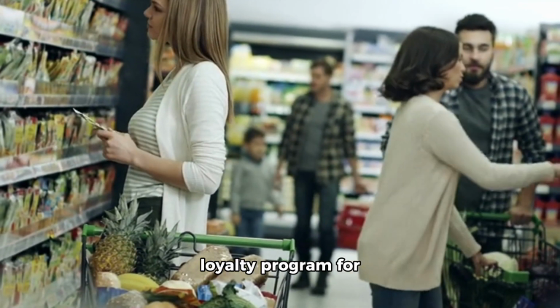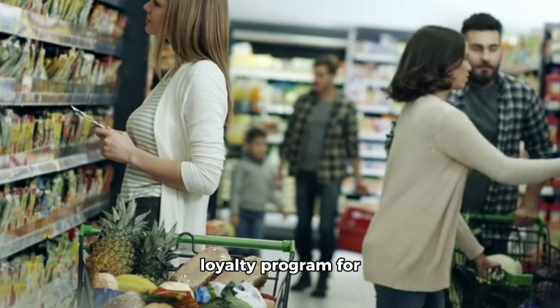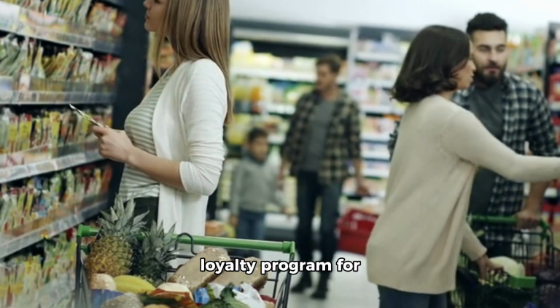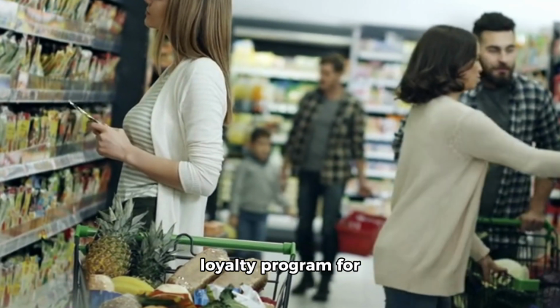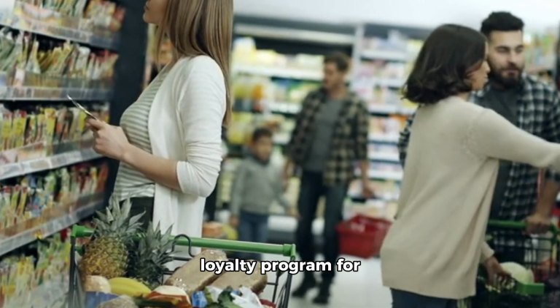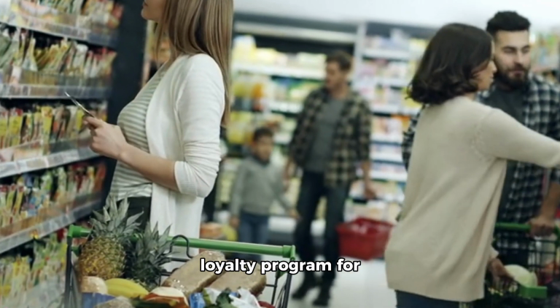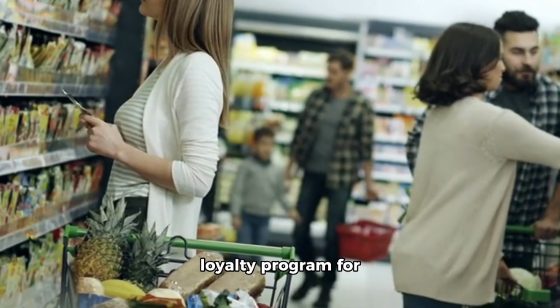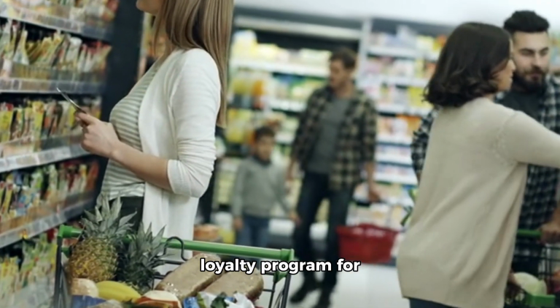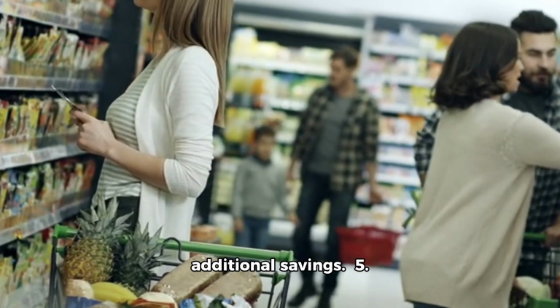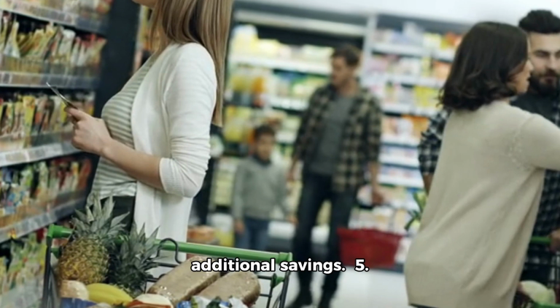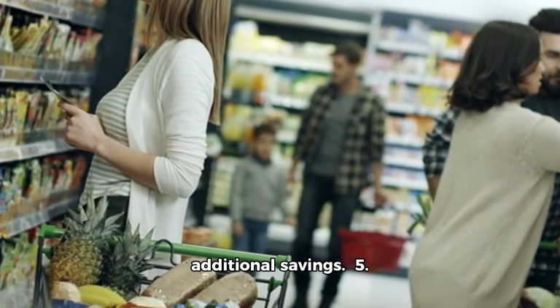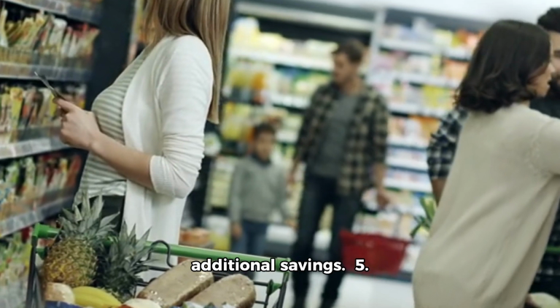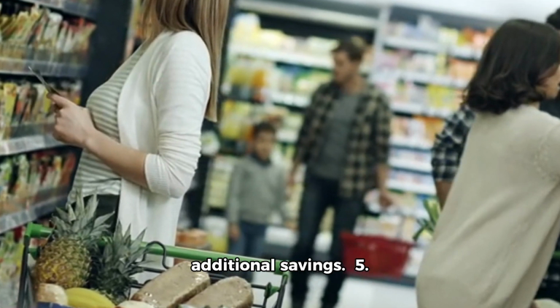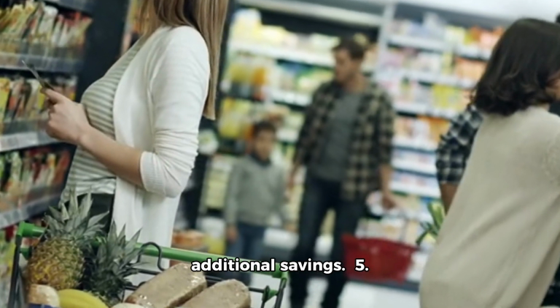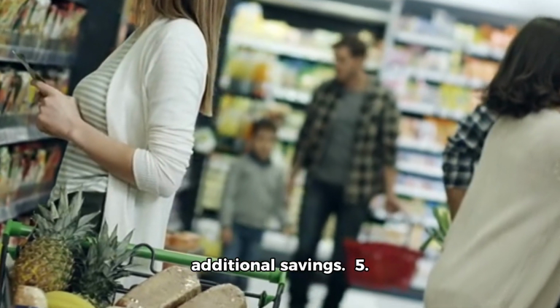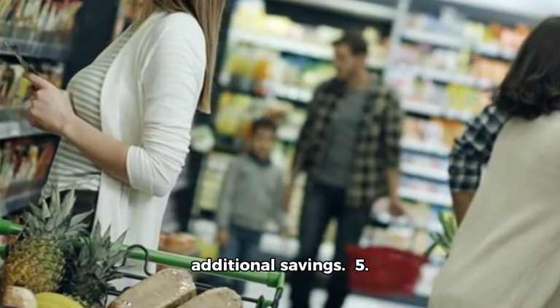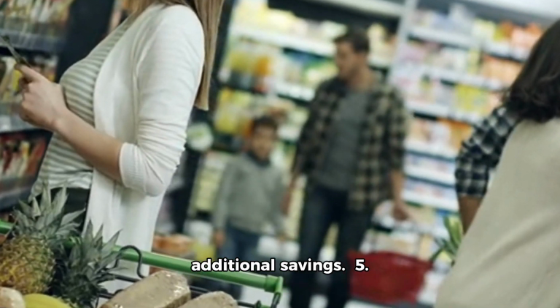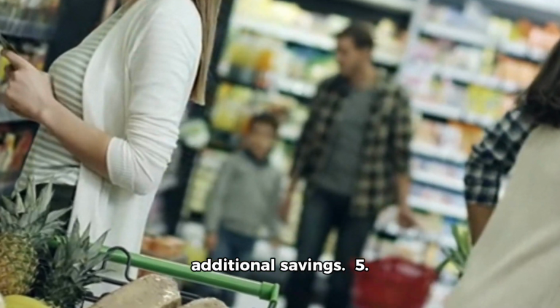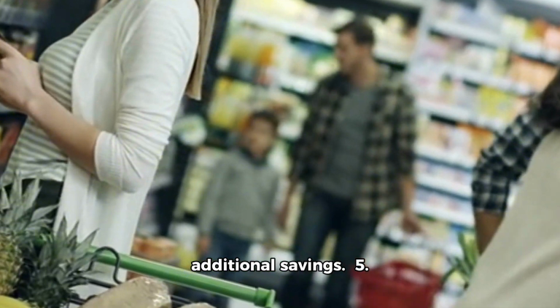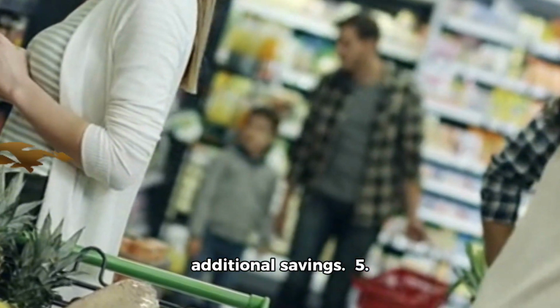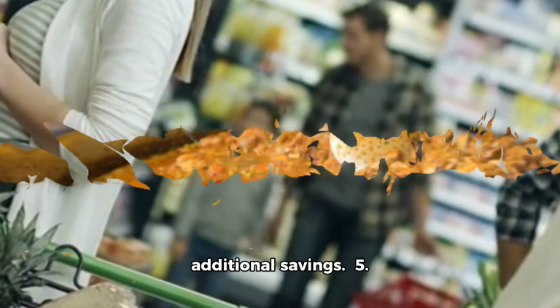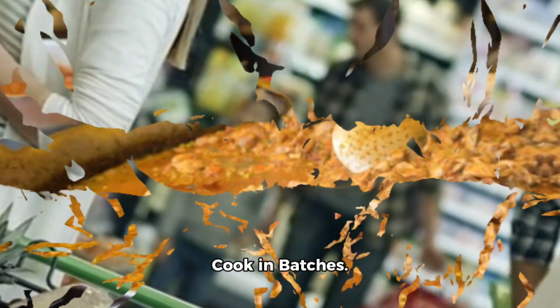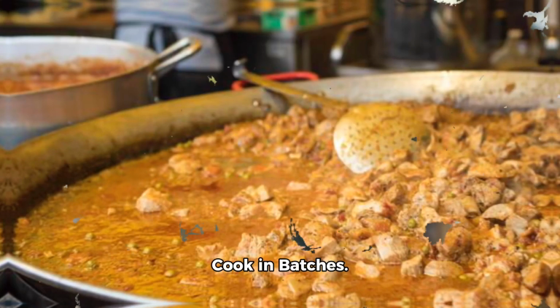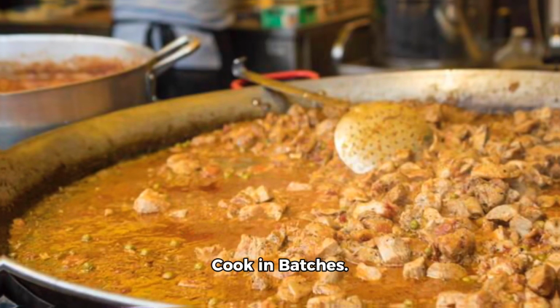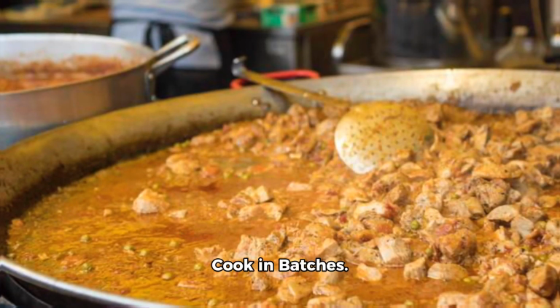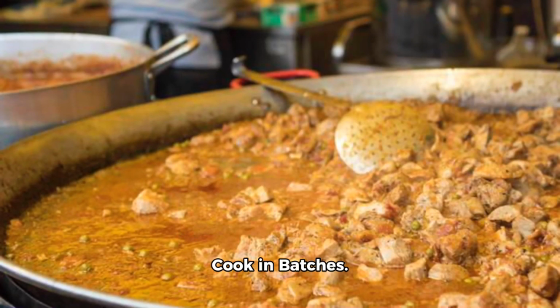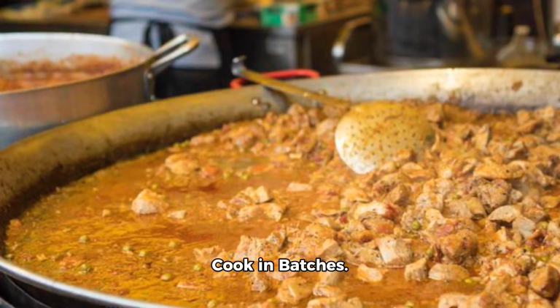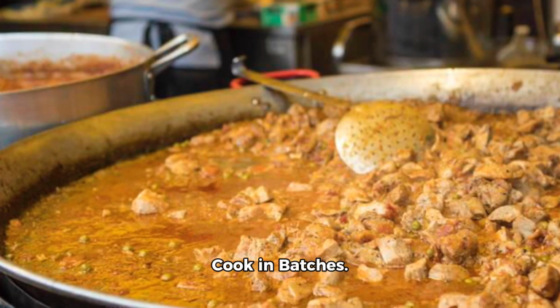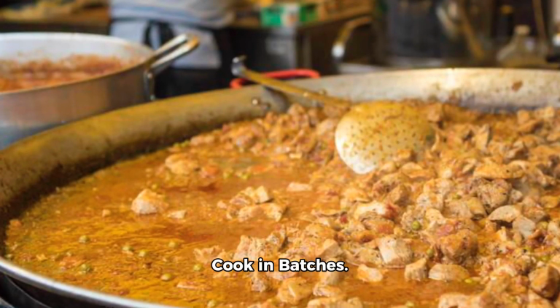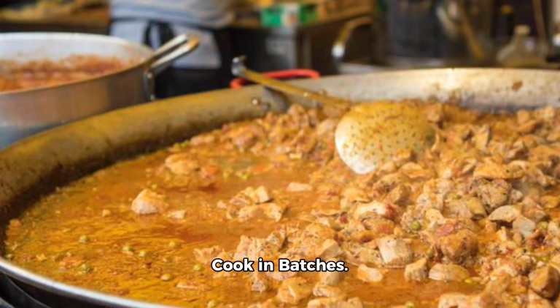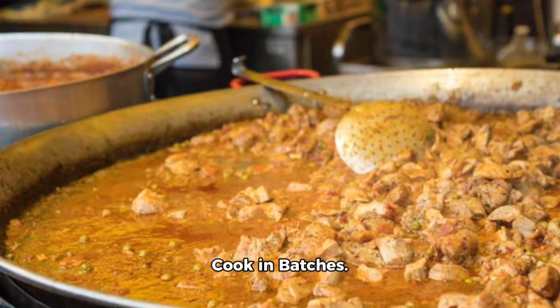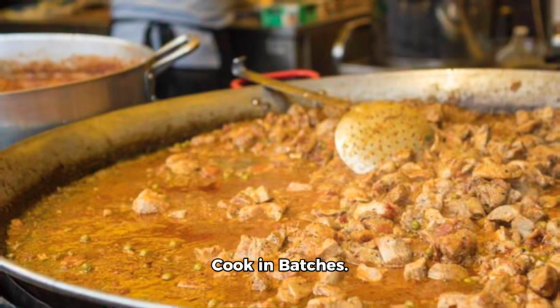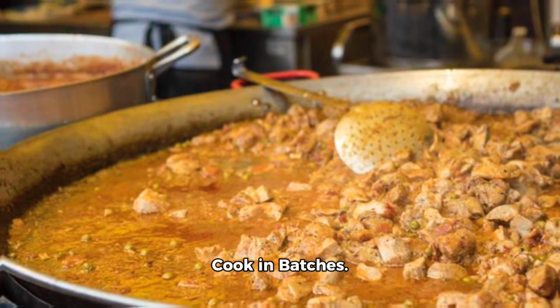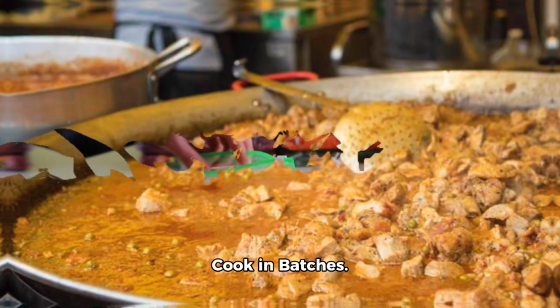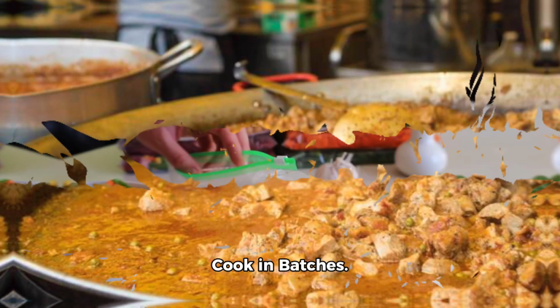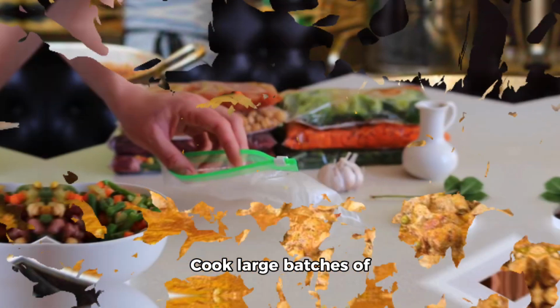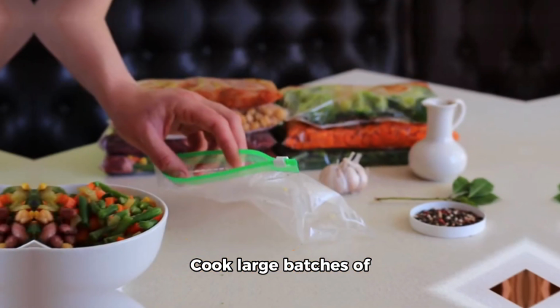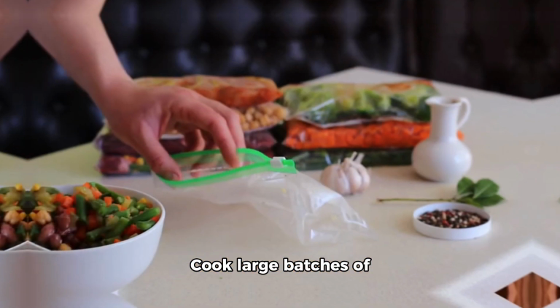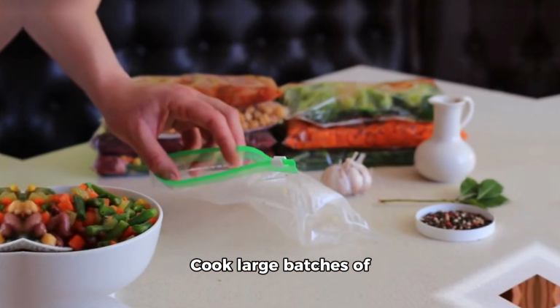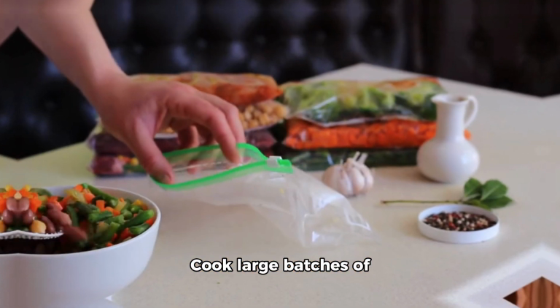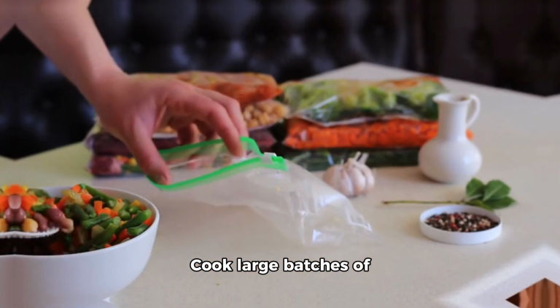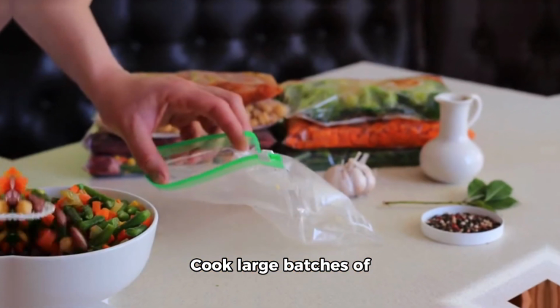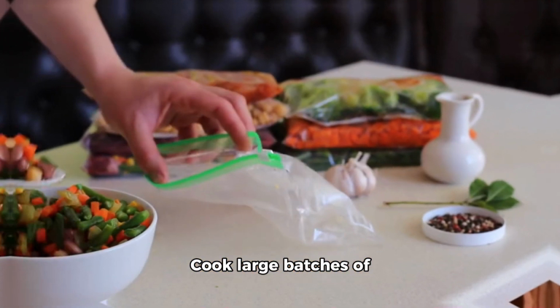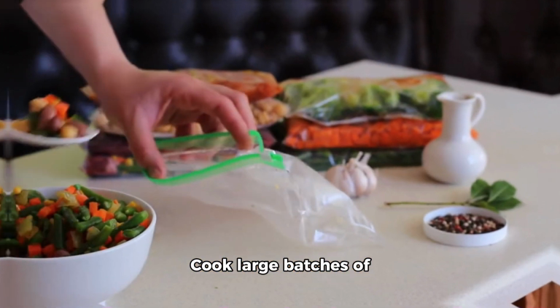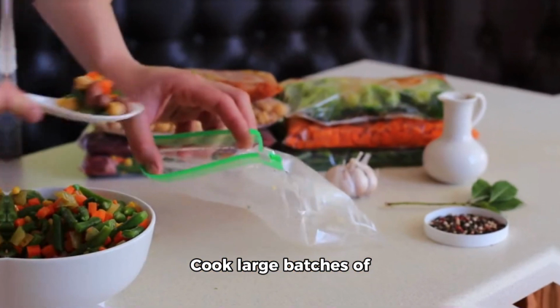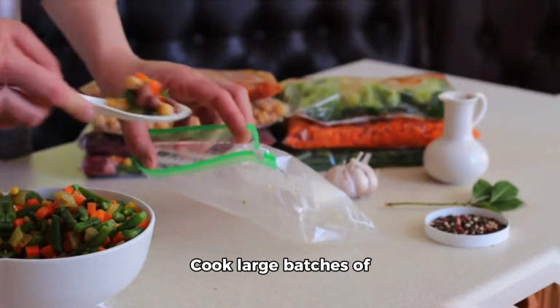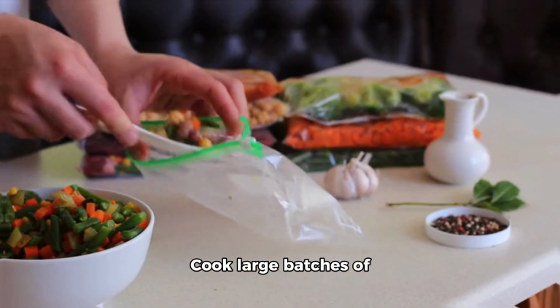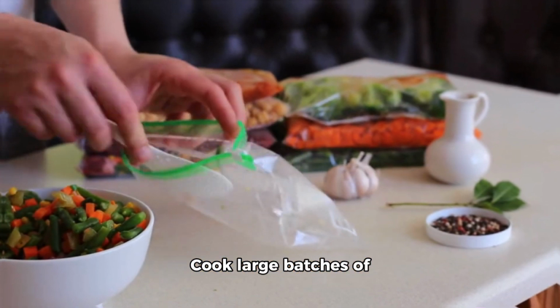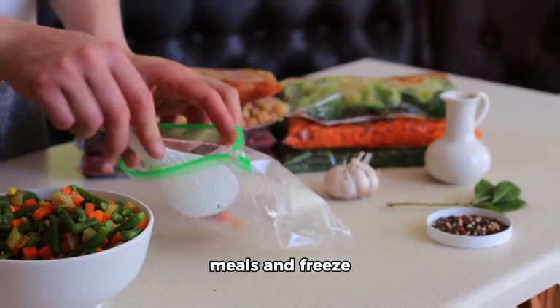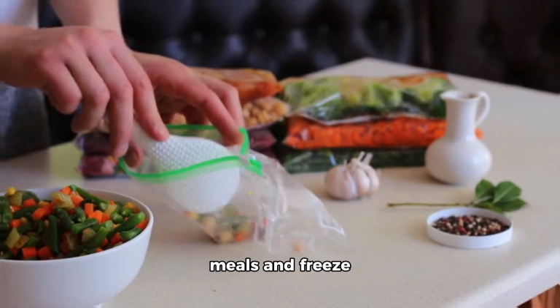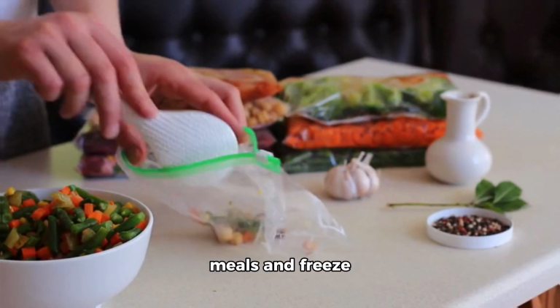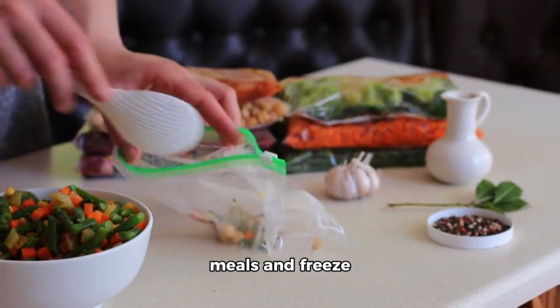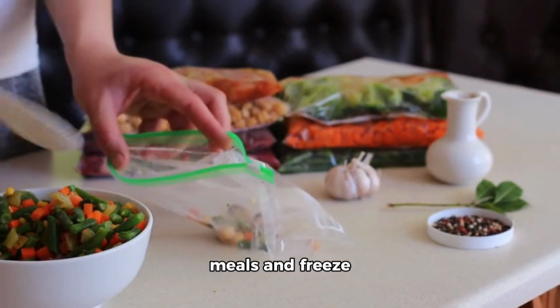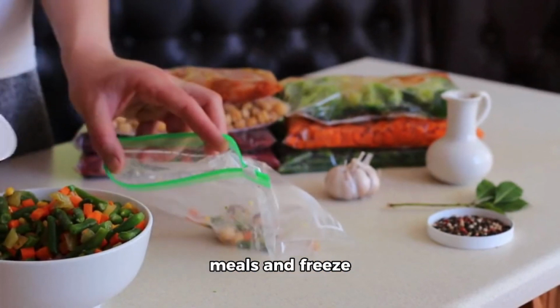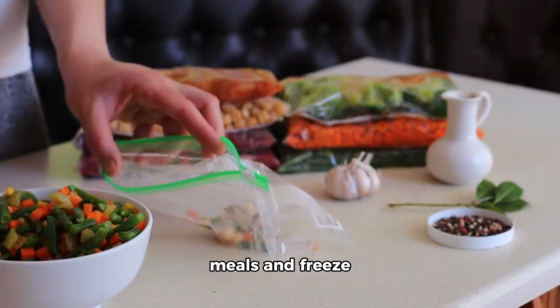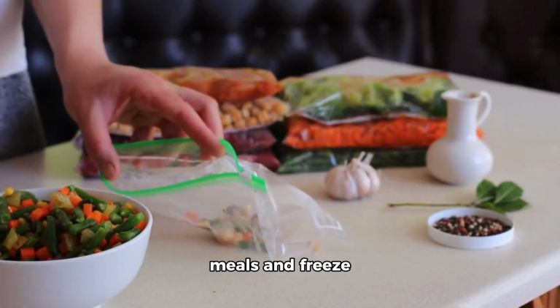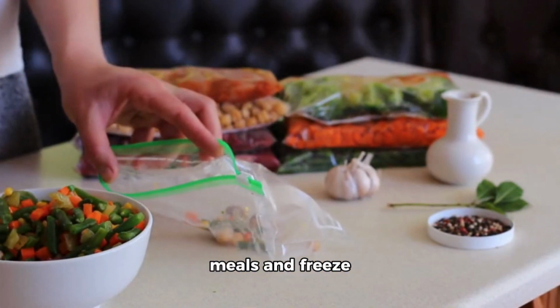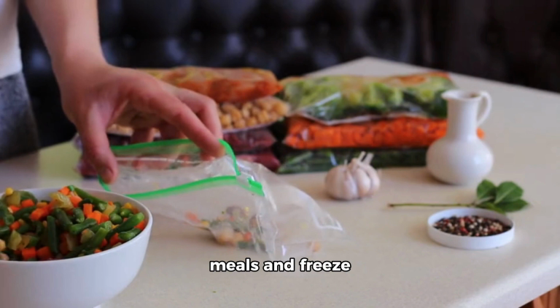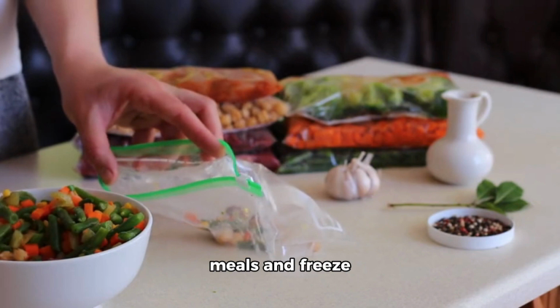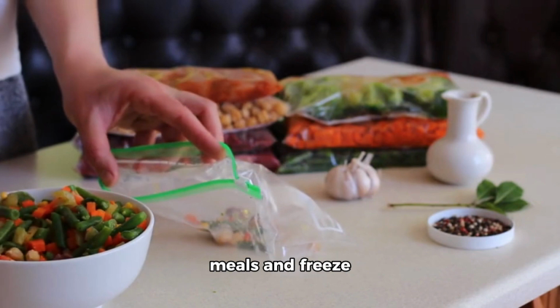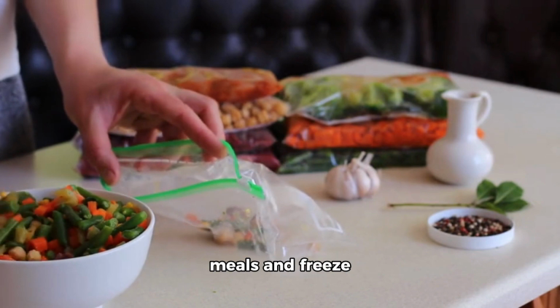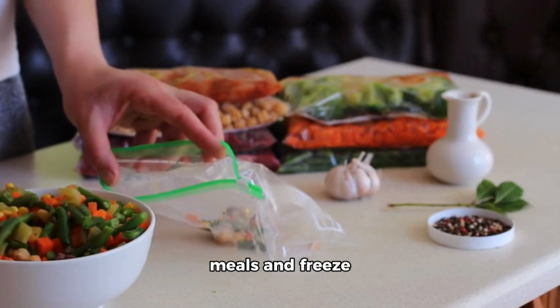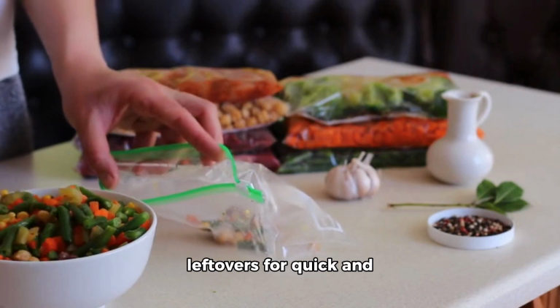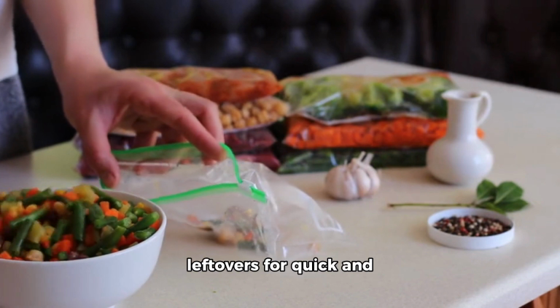5. Cook in batches. Cook large batches of meals and freeze leftovers for quick and easy meals later on.